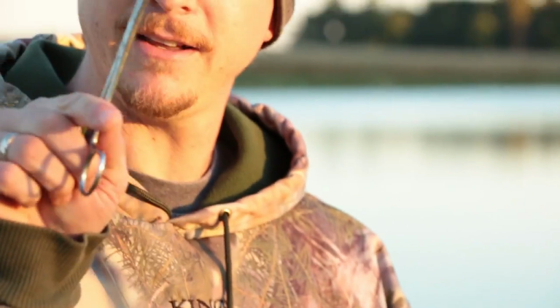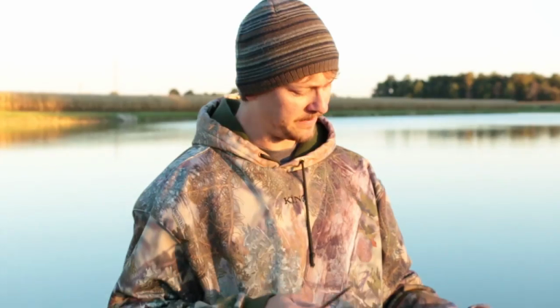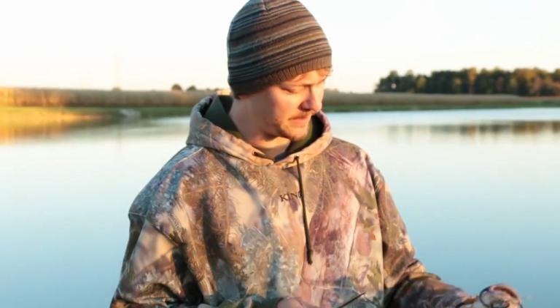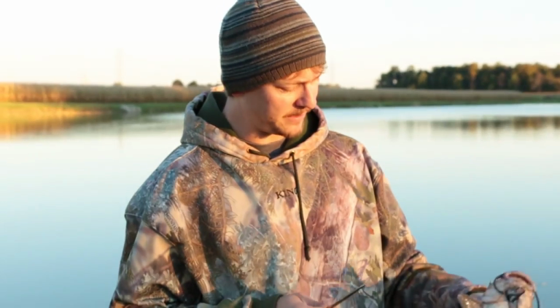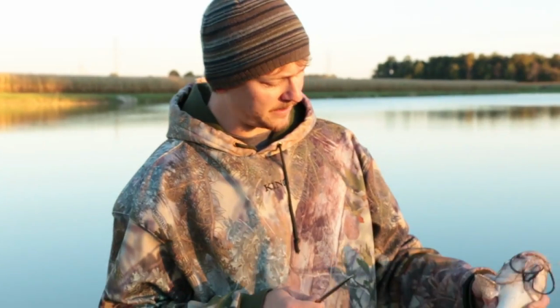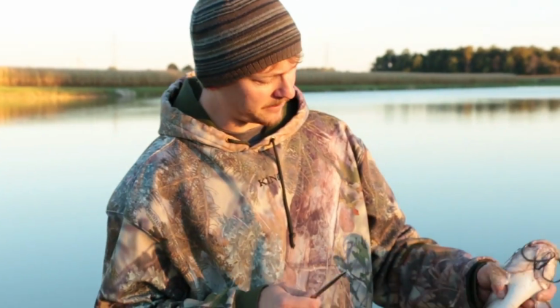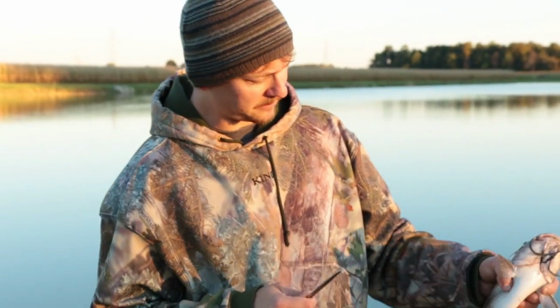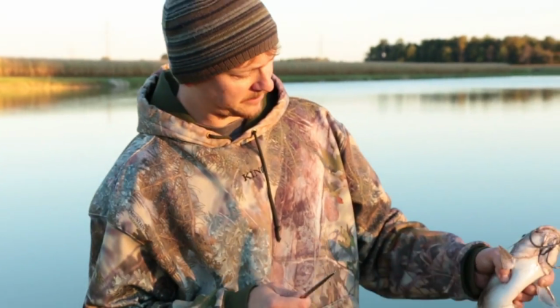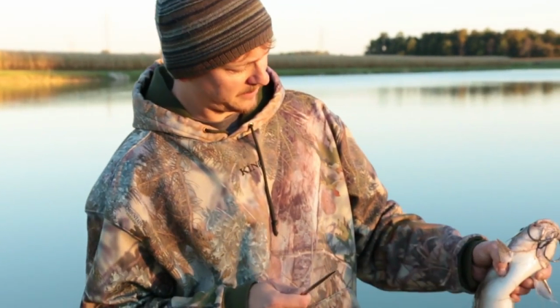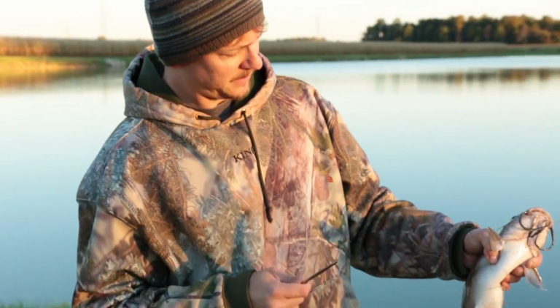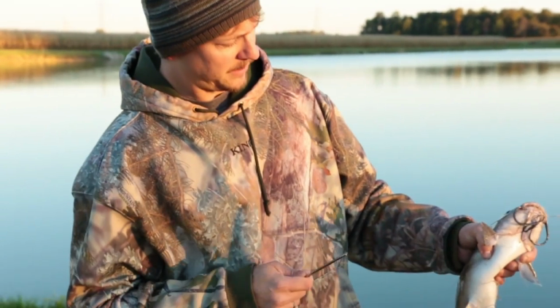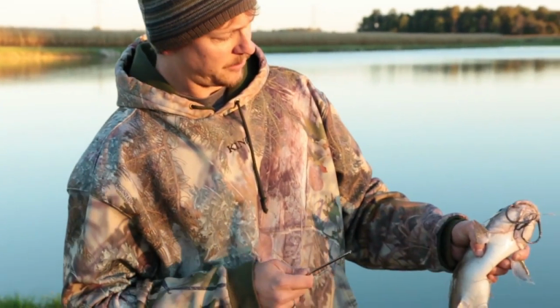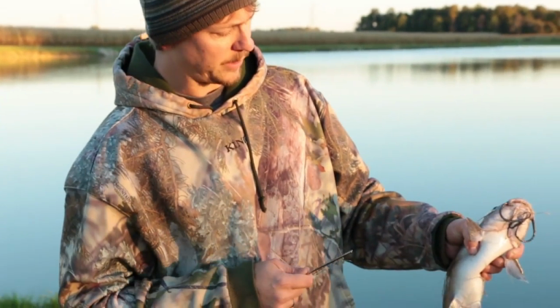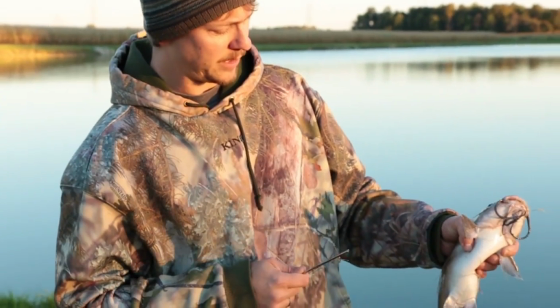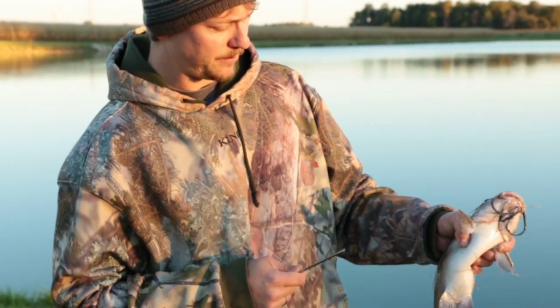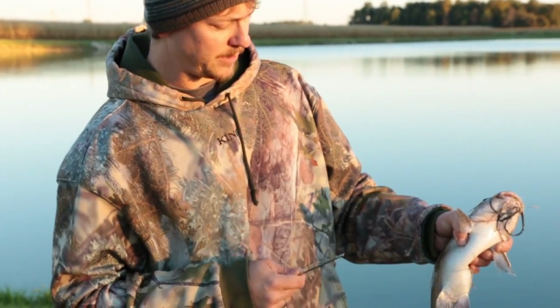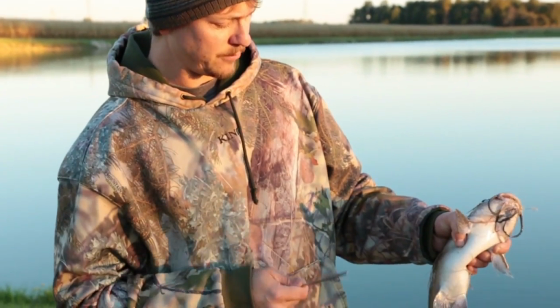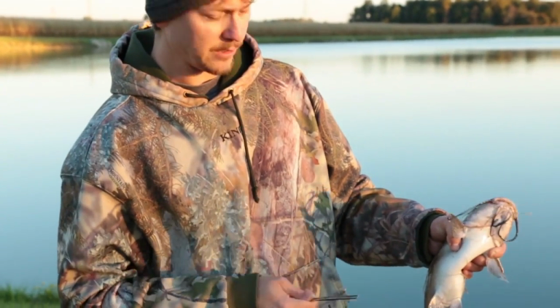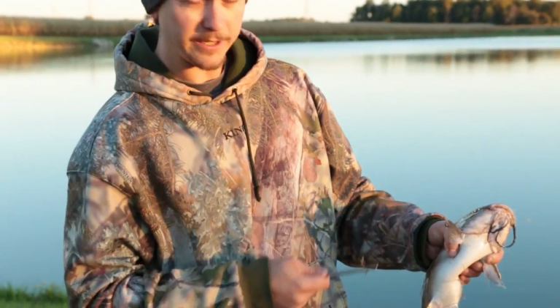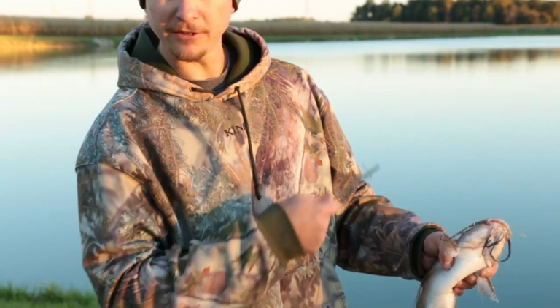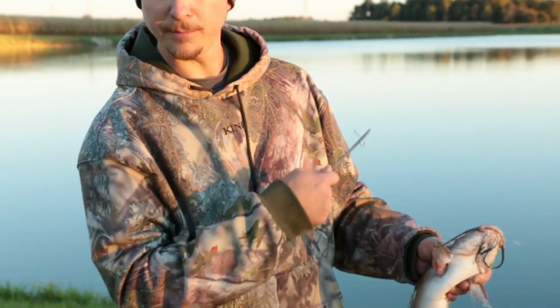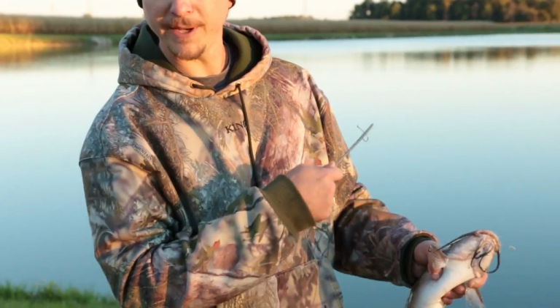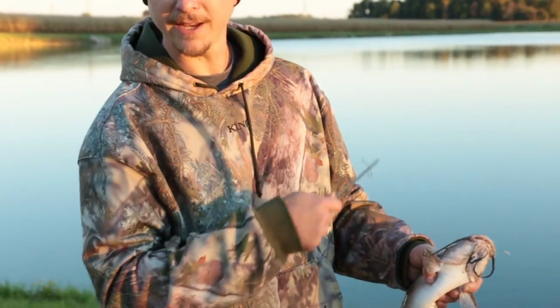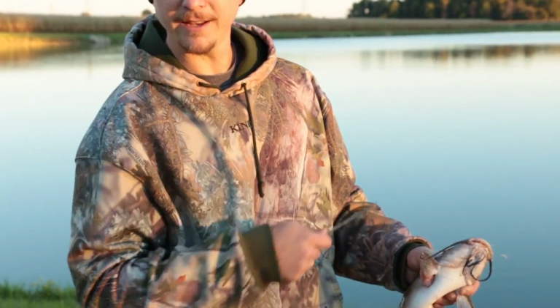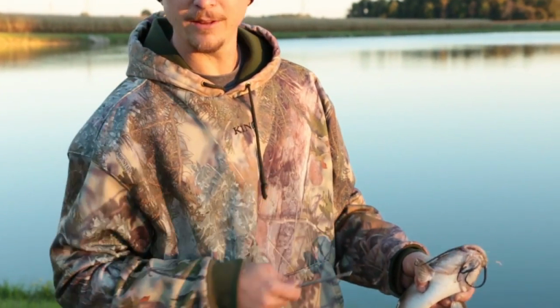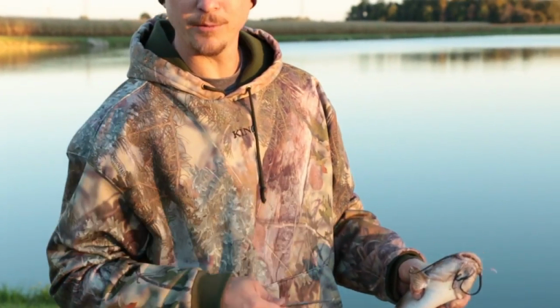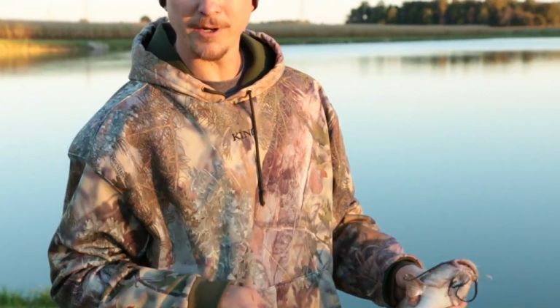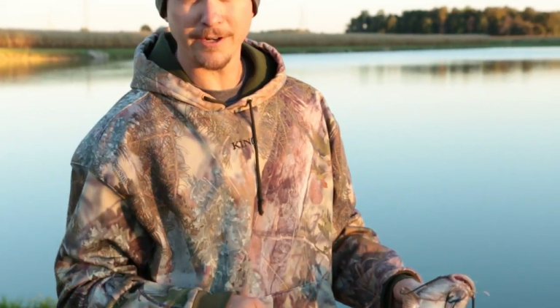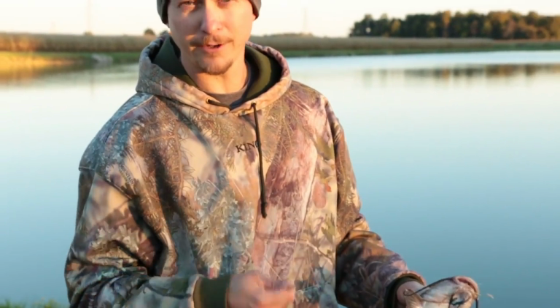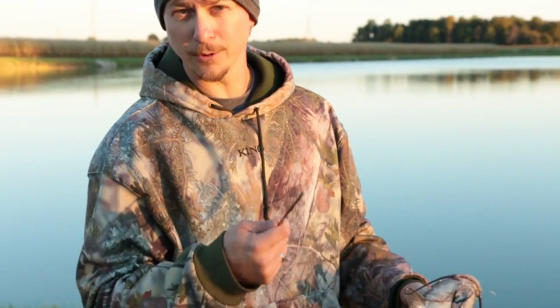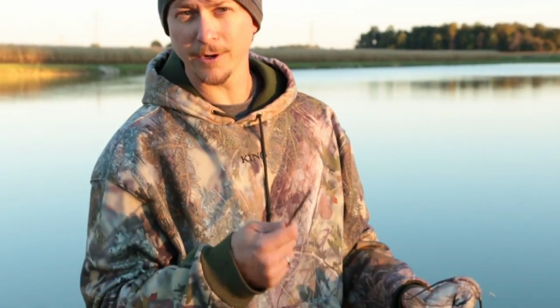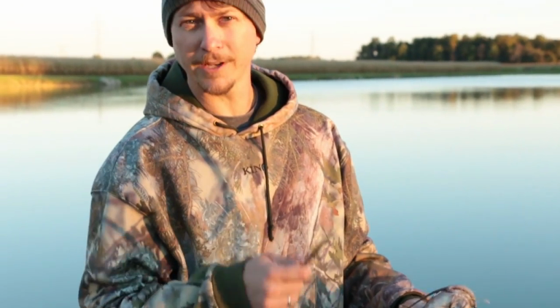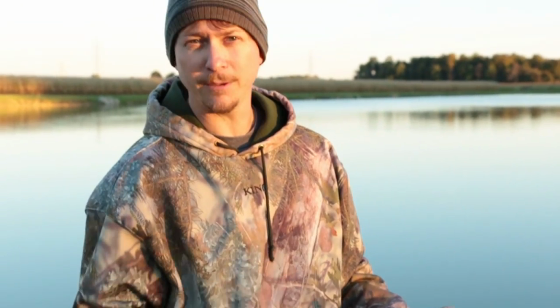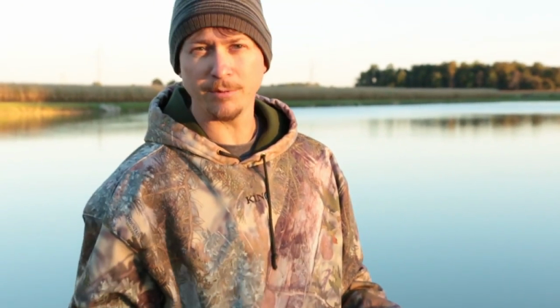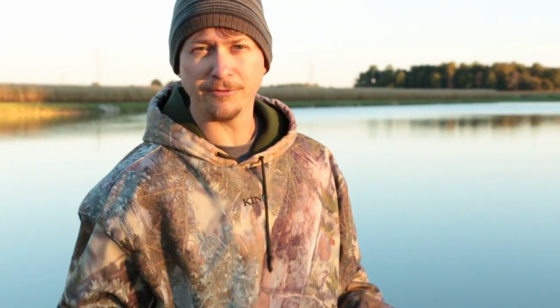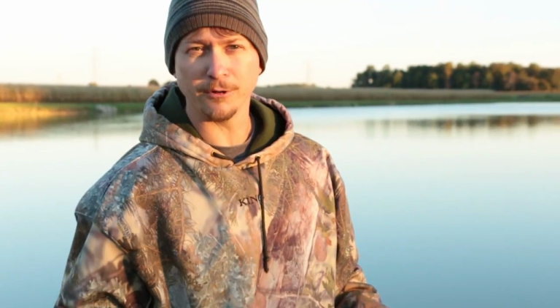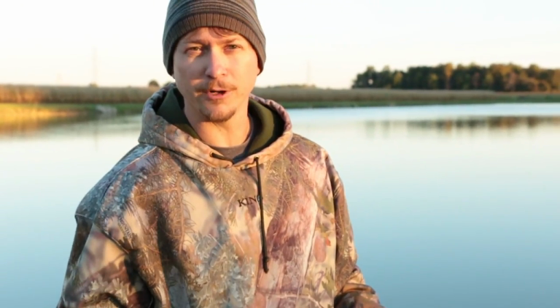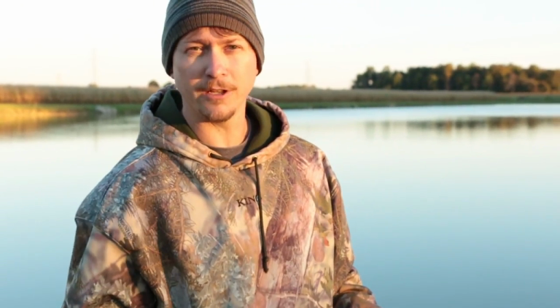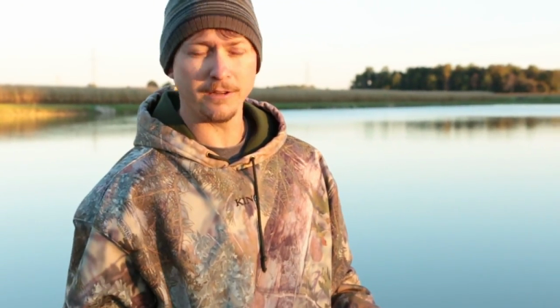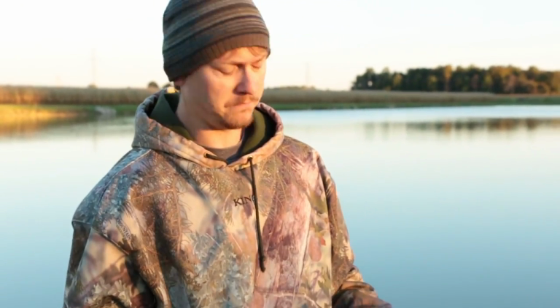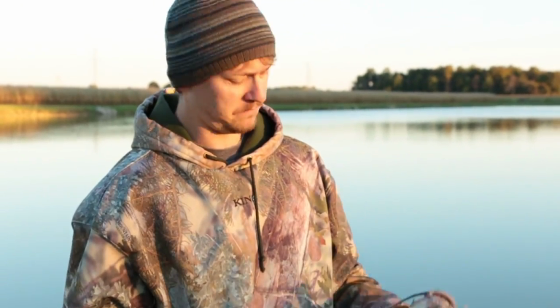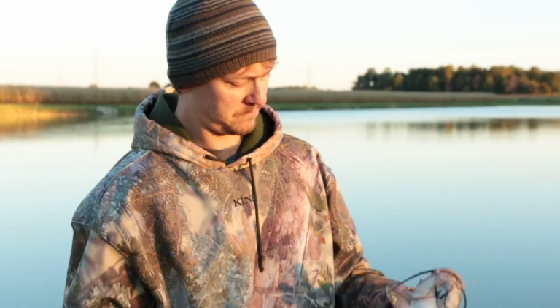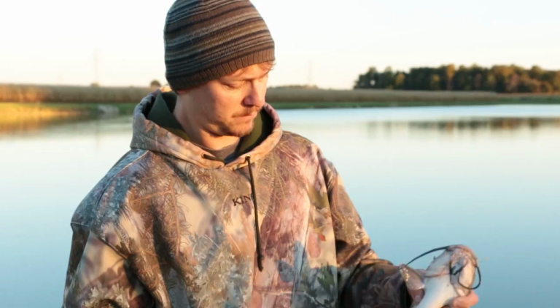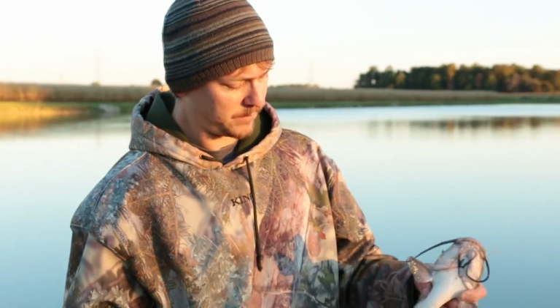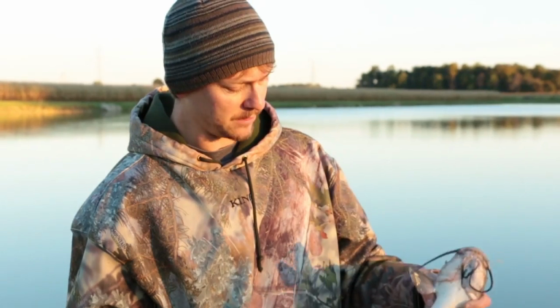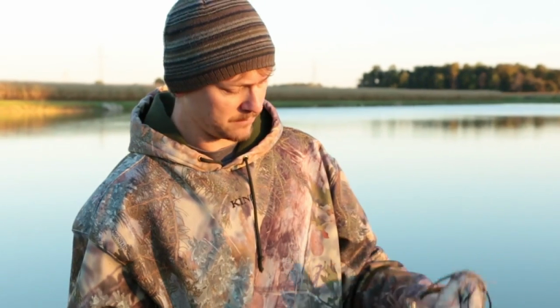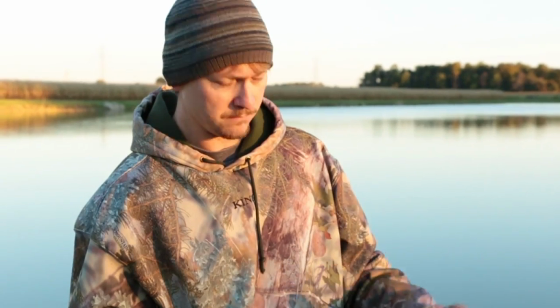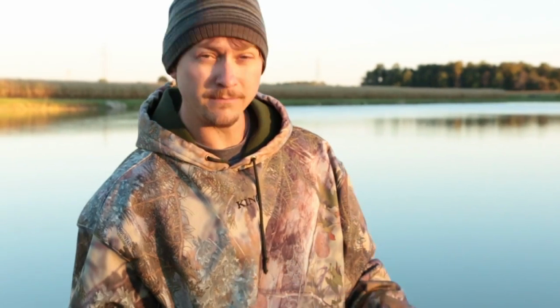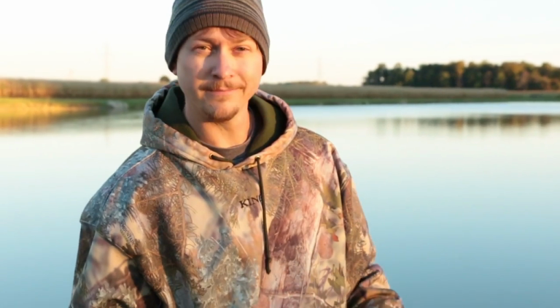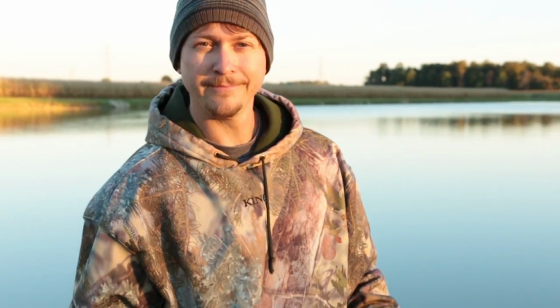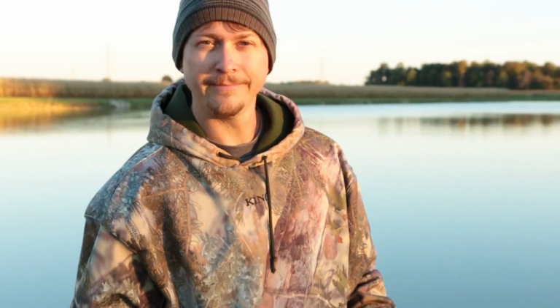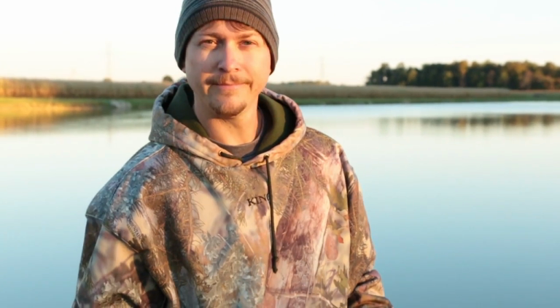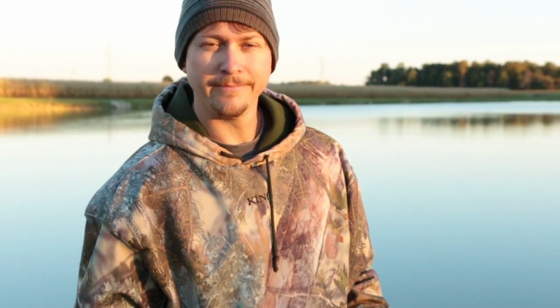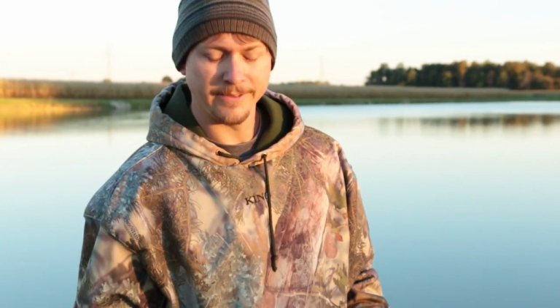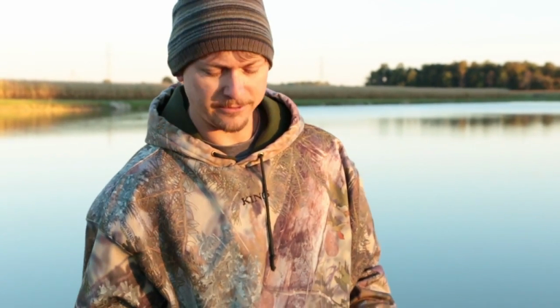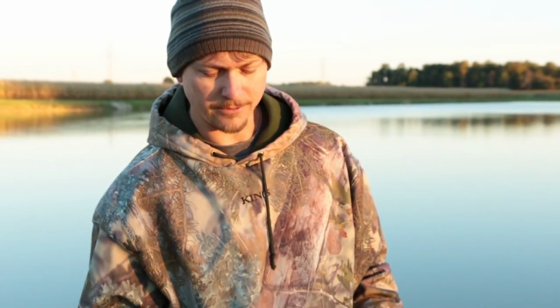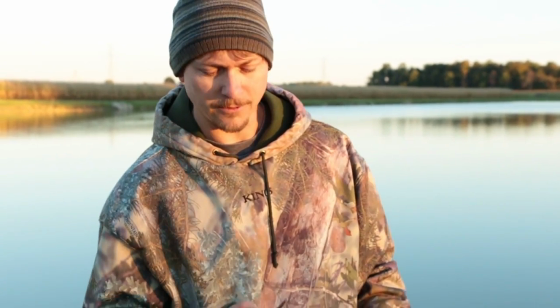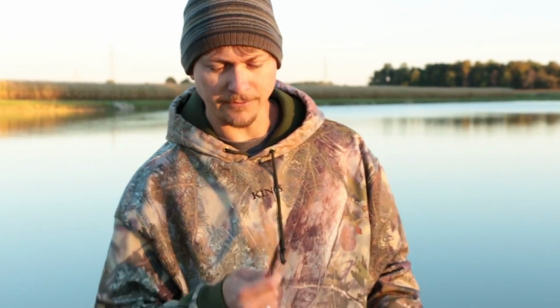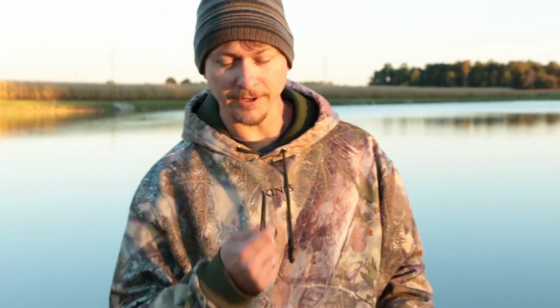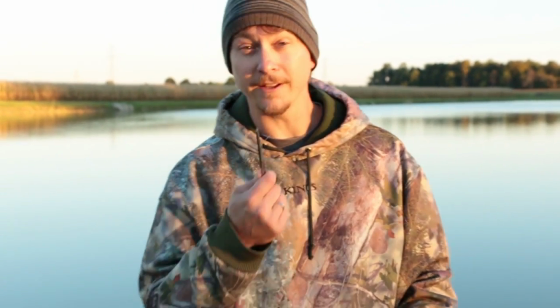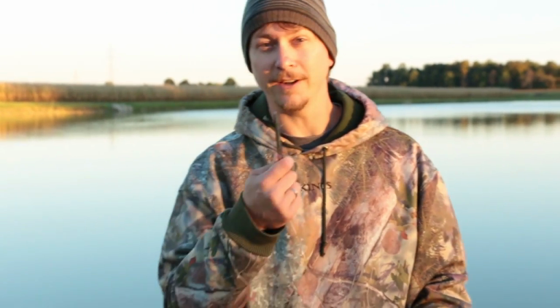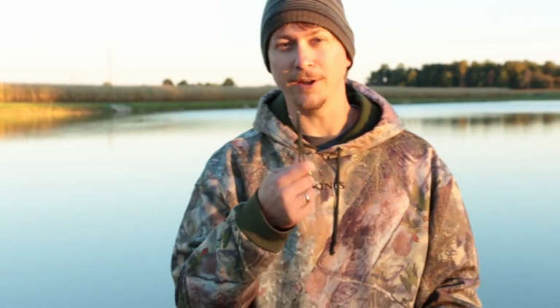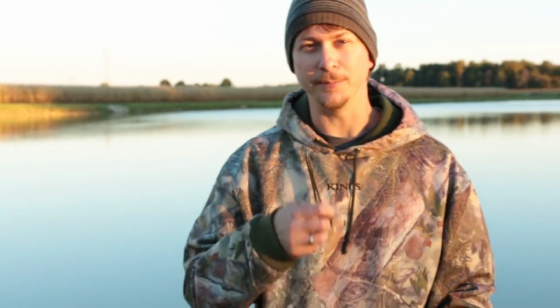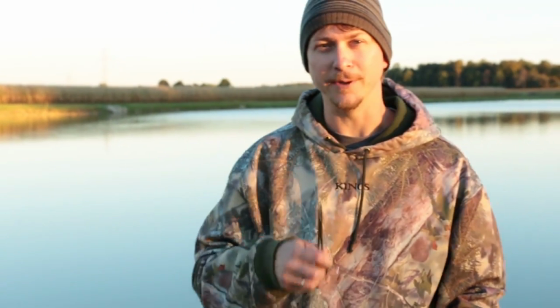And then he's ready to be released back into the water, or keep him for a meal. So hopefully that'll help you.